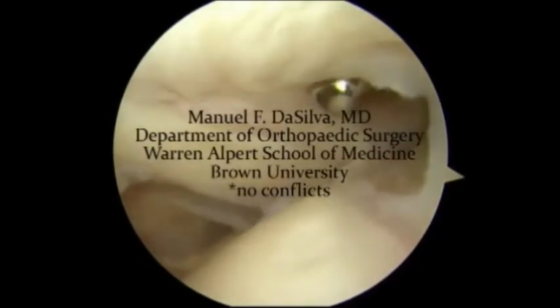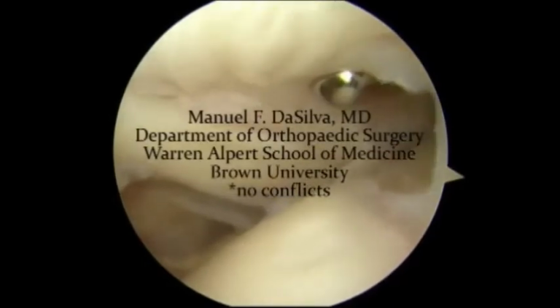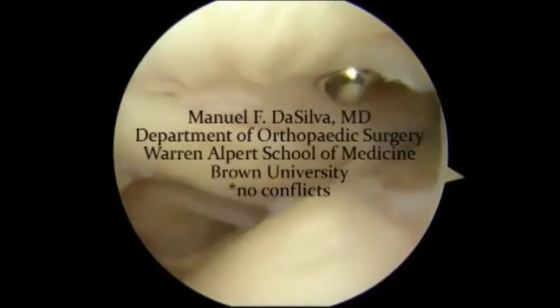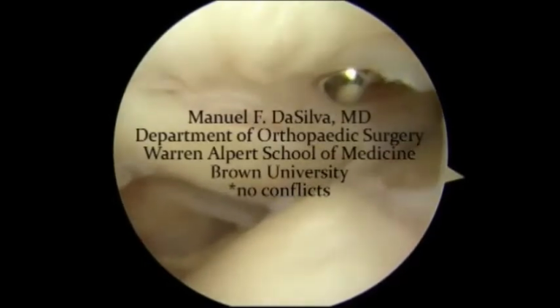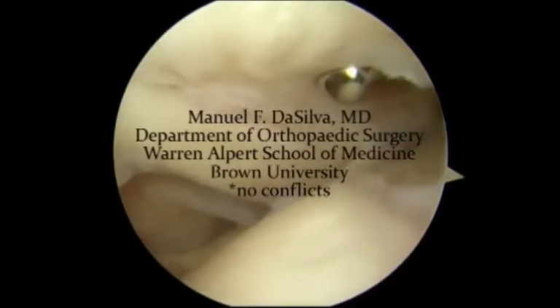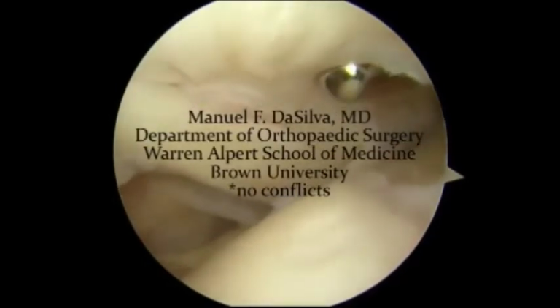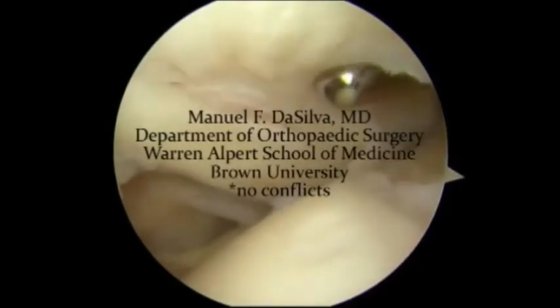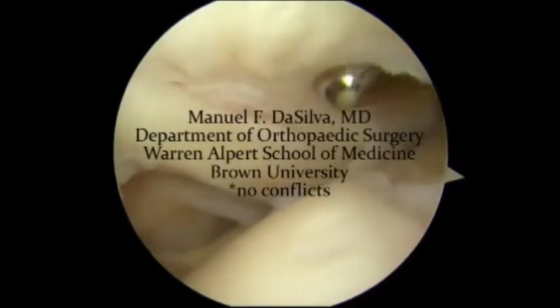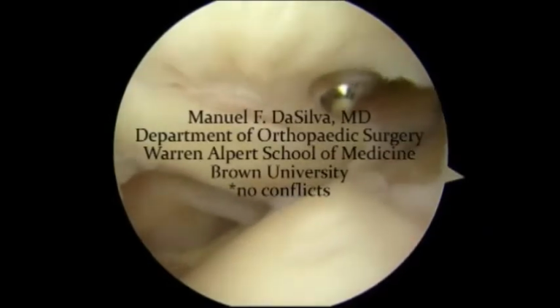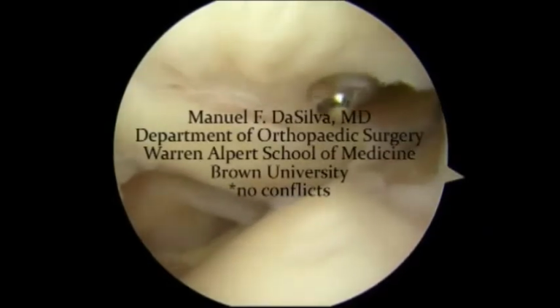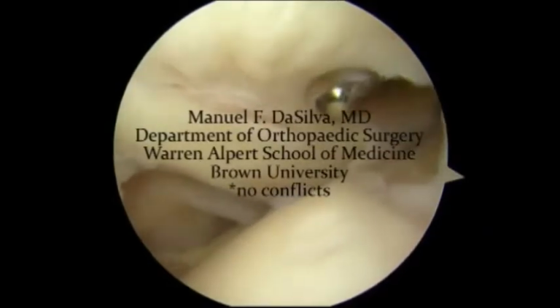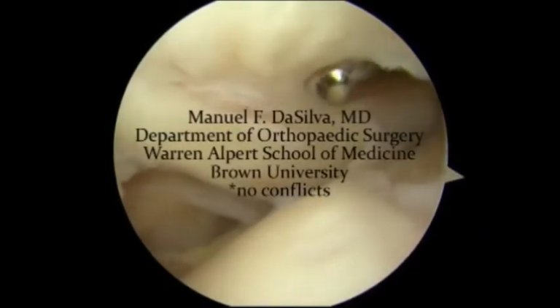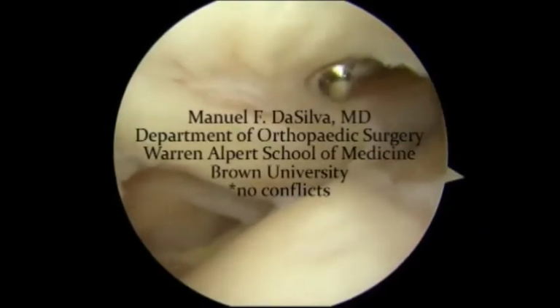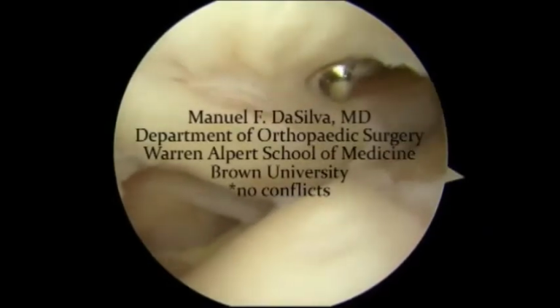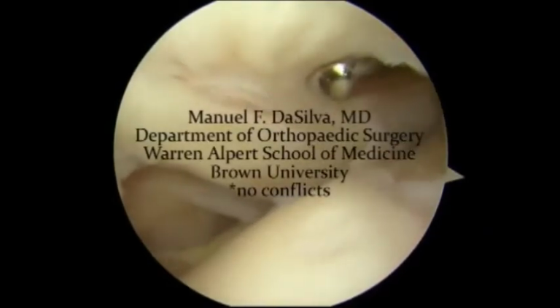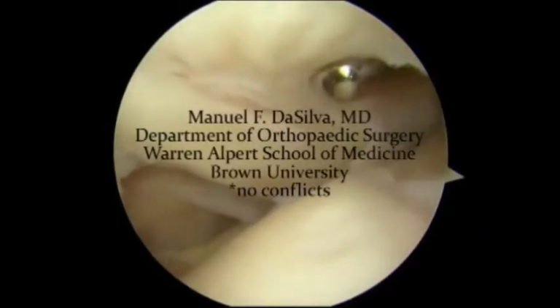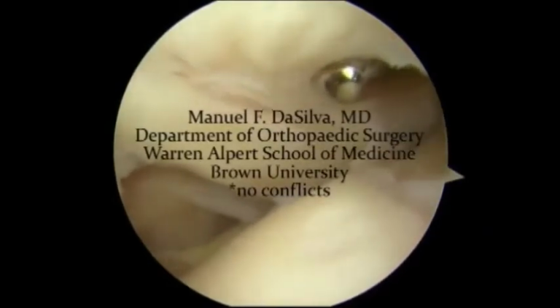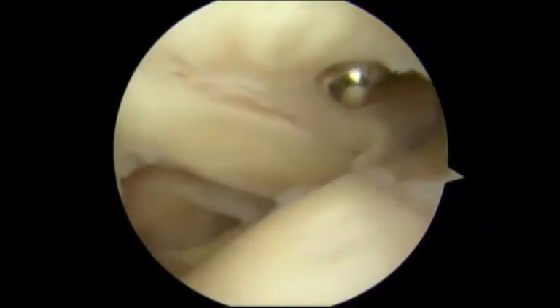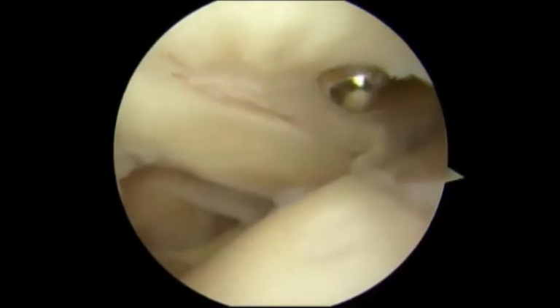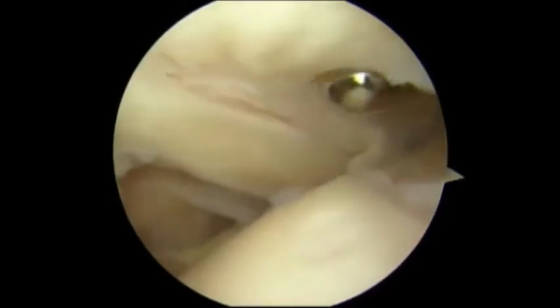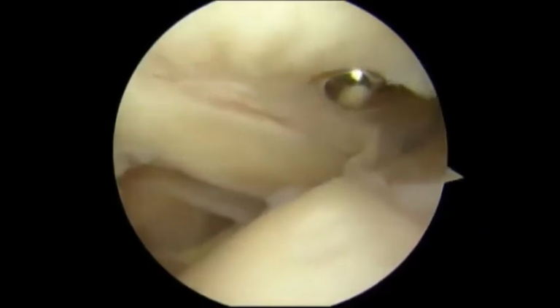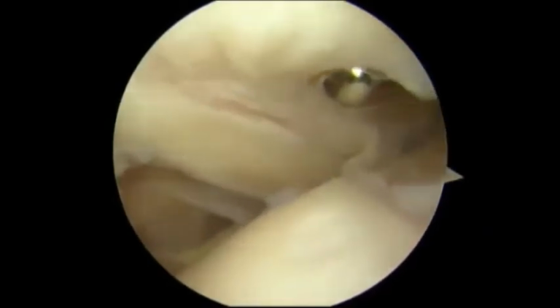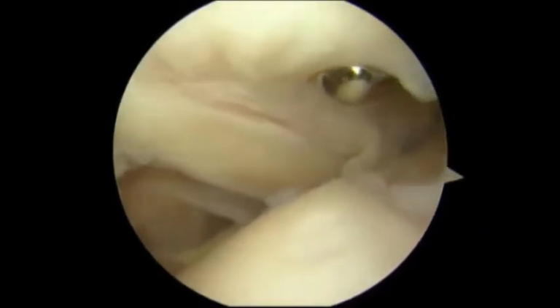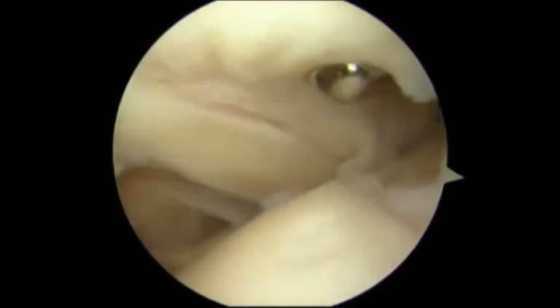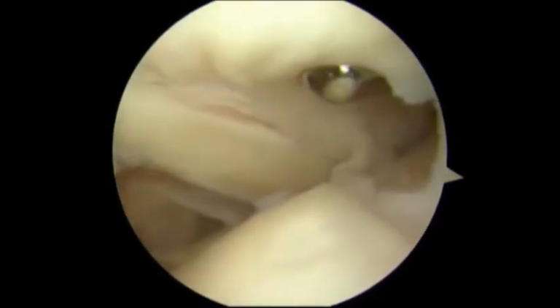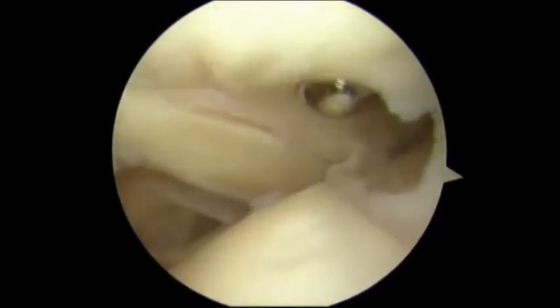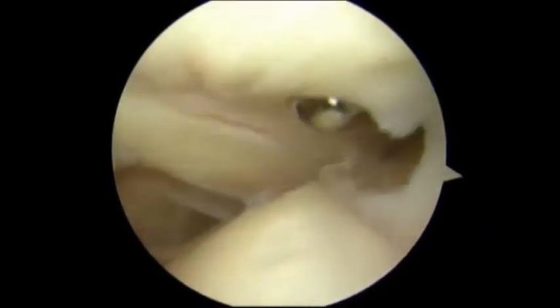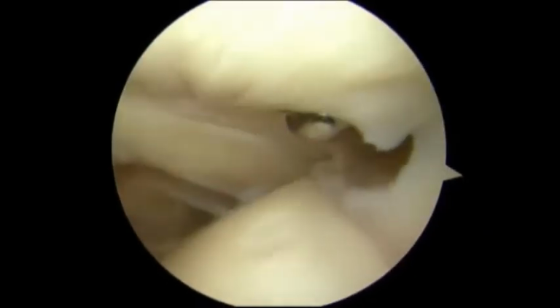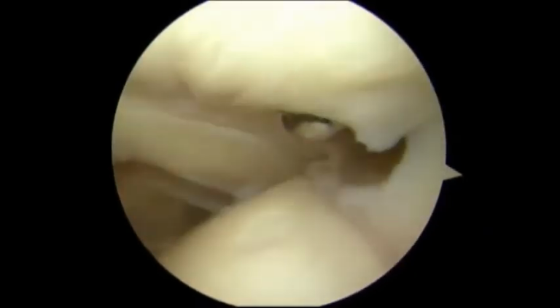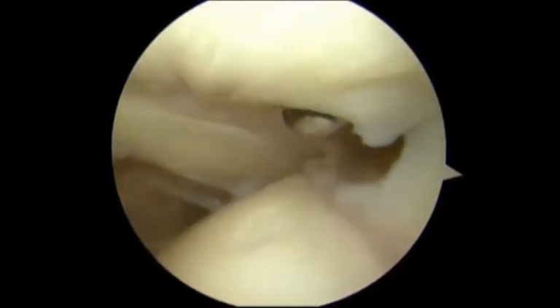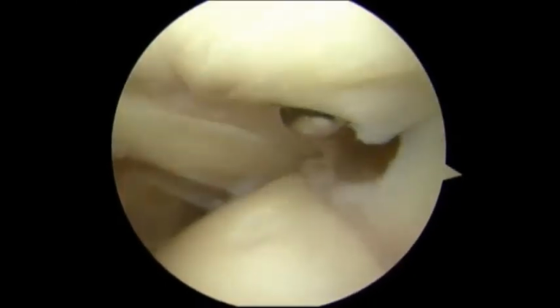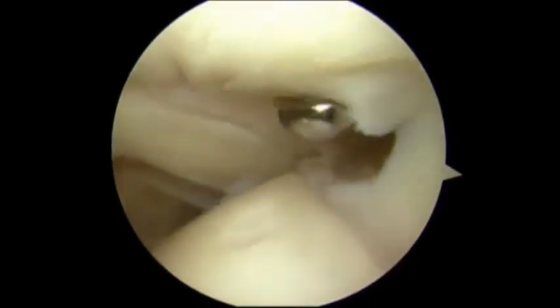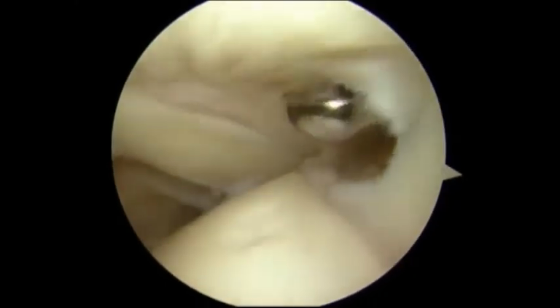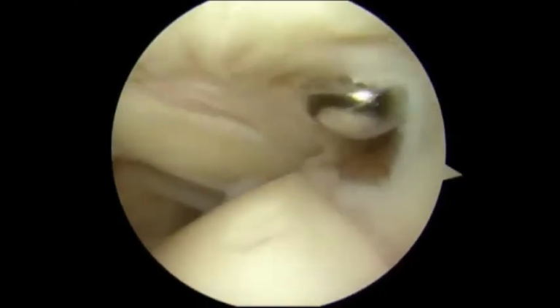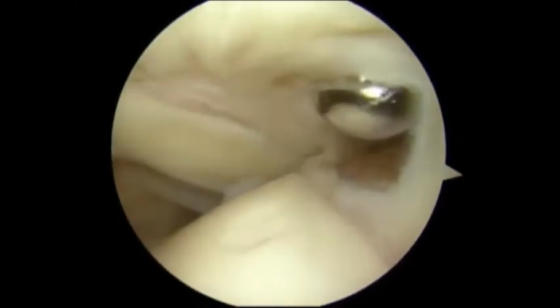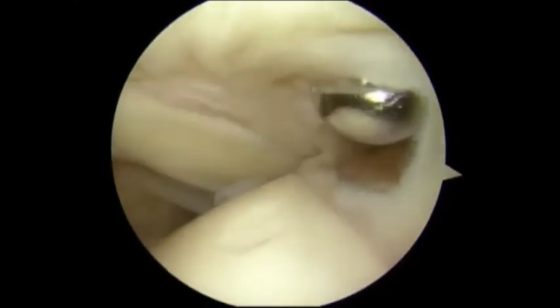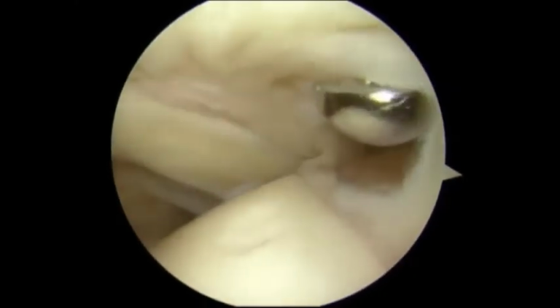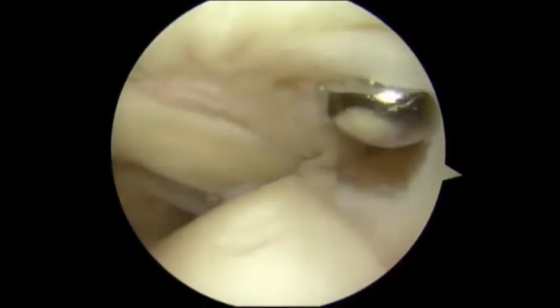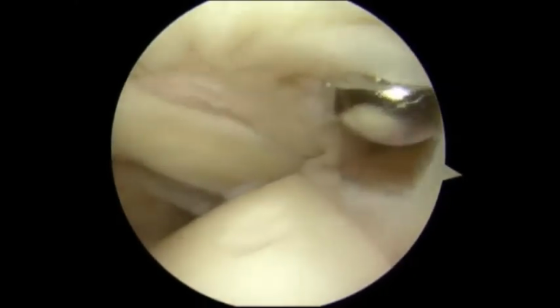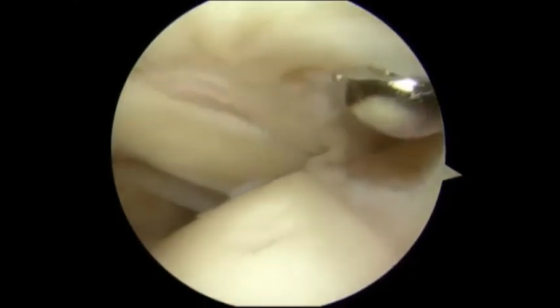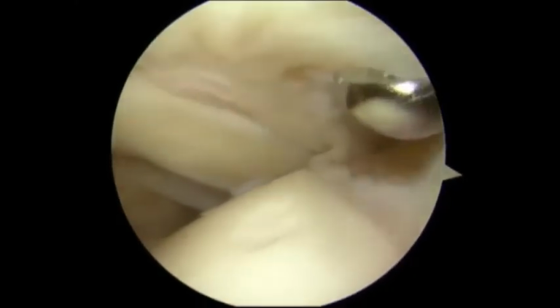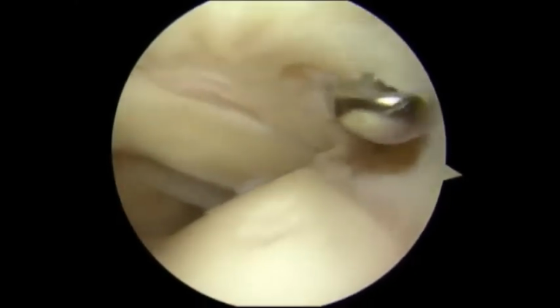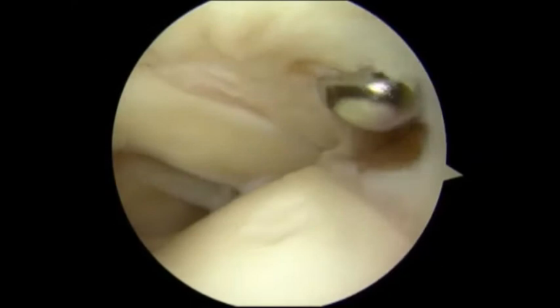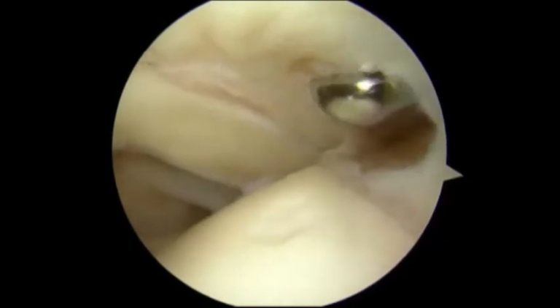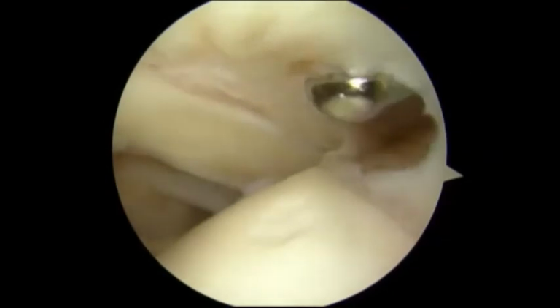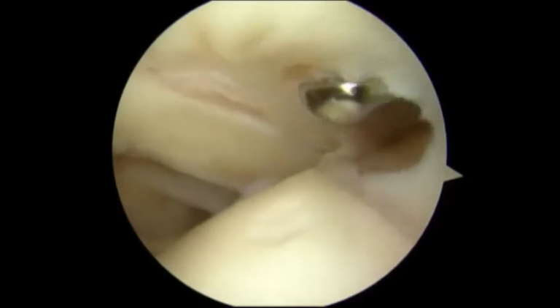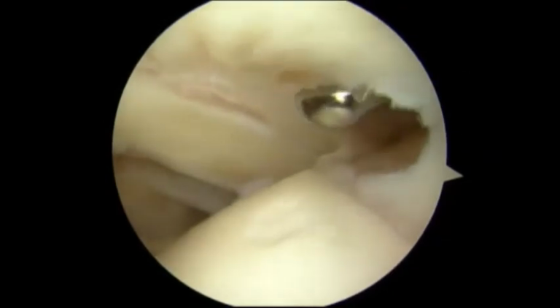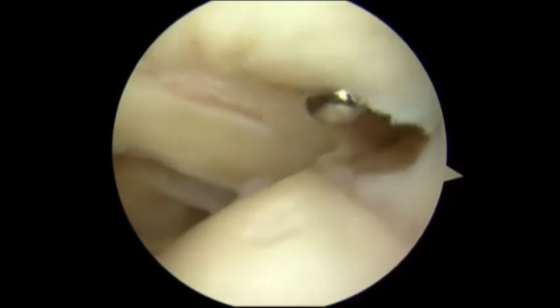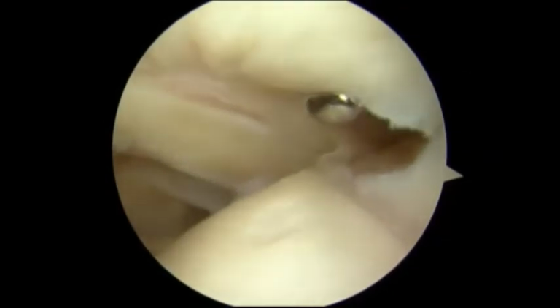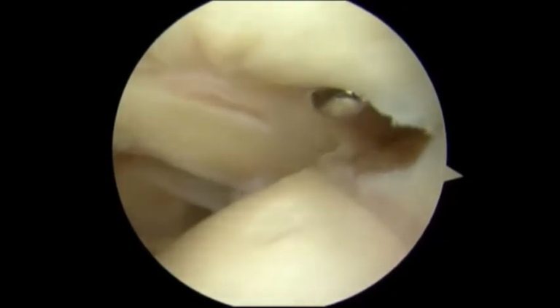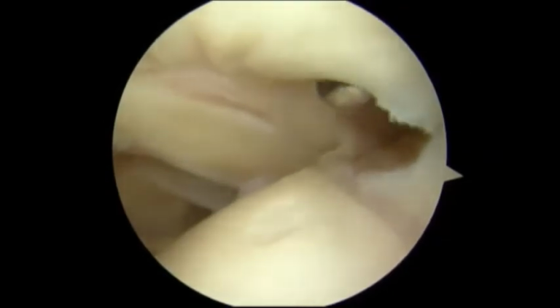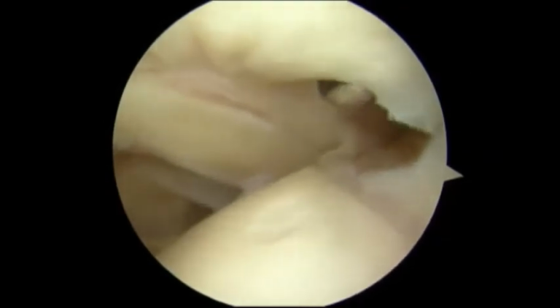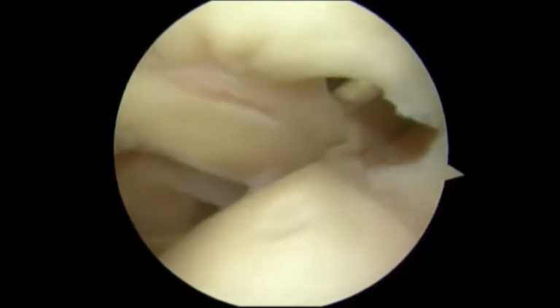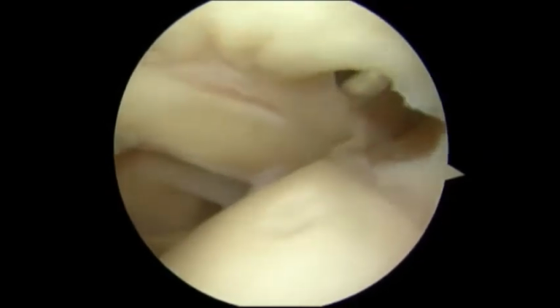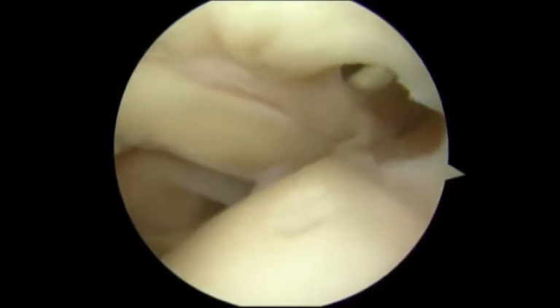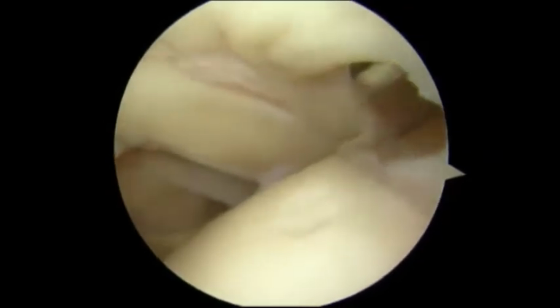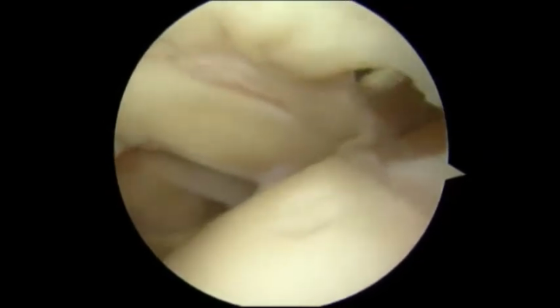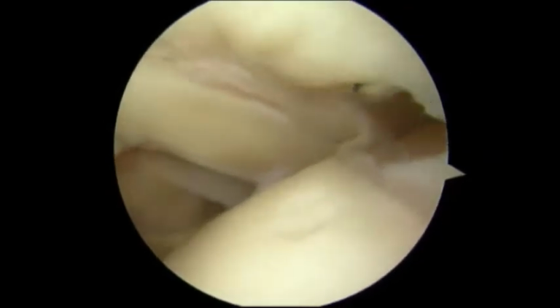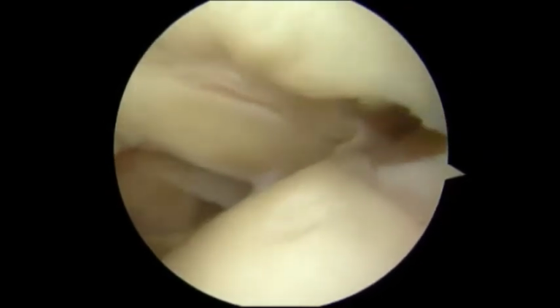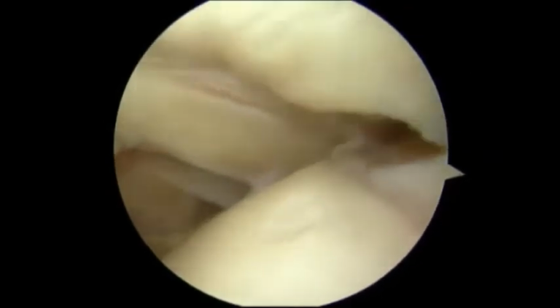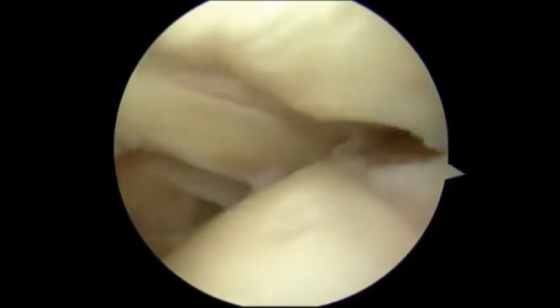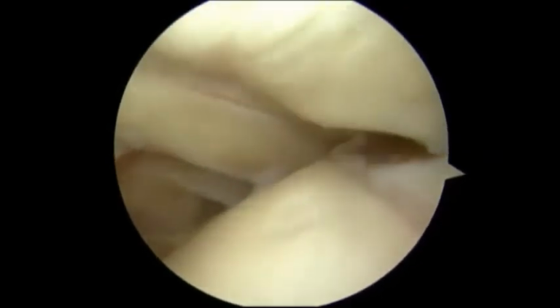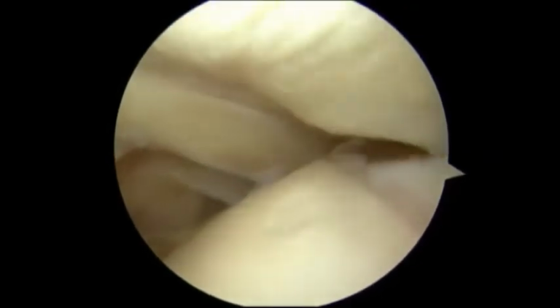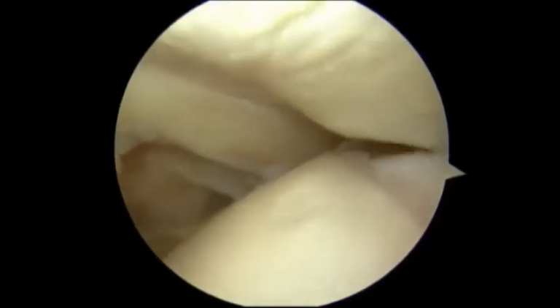The shoulder is viewed from the posterior portal. After preparation of the full thickness rotator cuff, the tendon is mobilized.